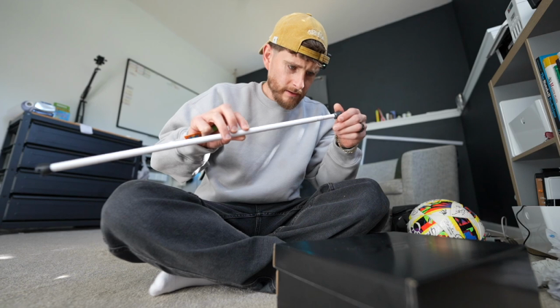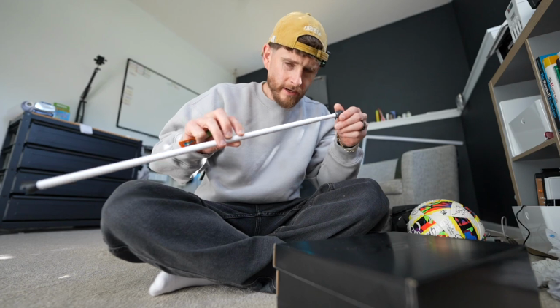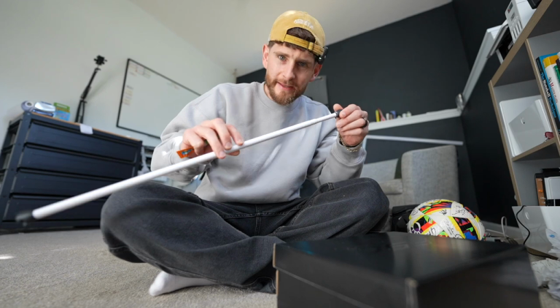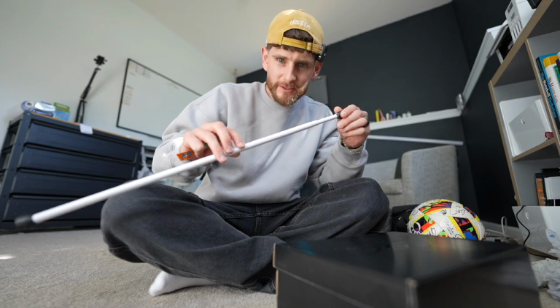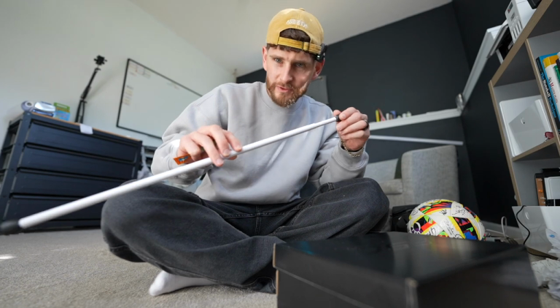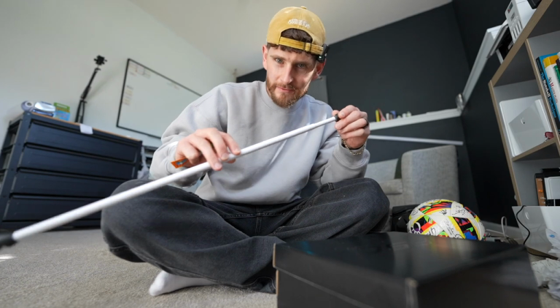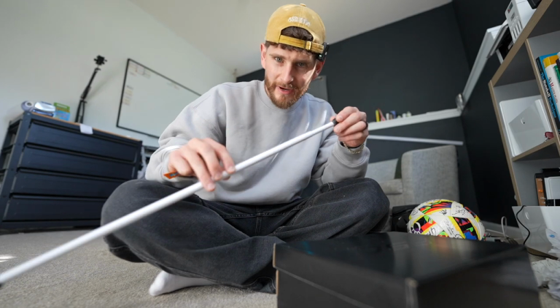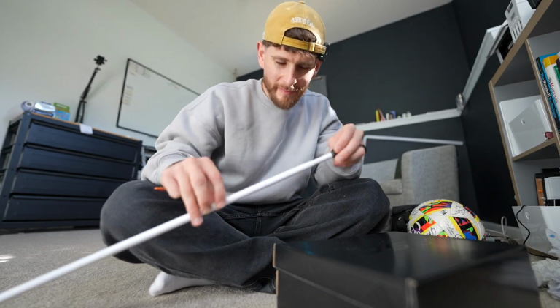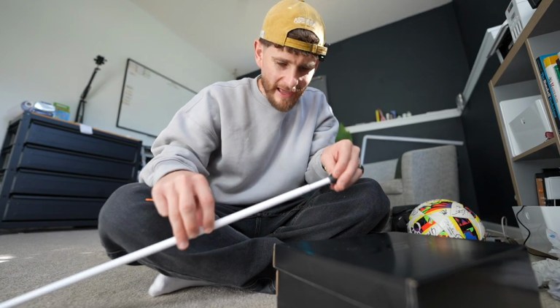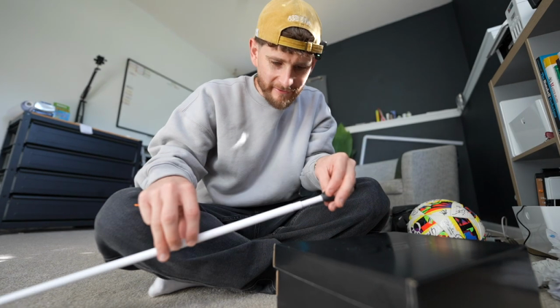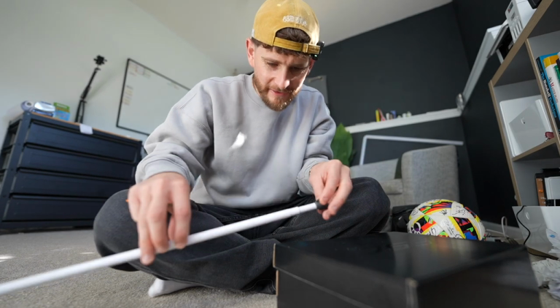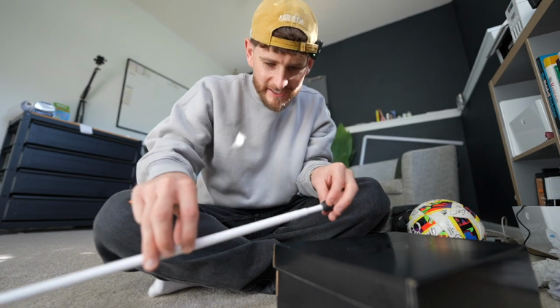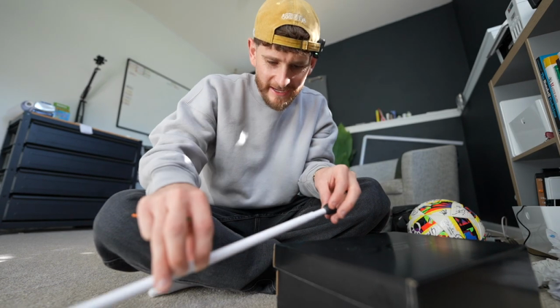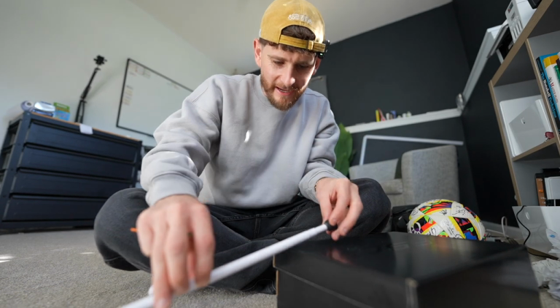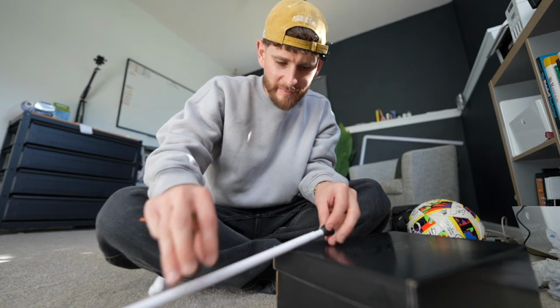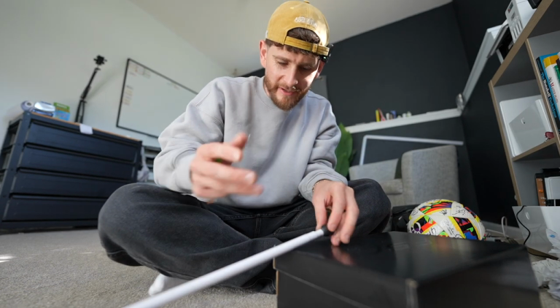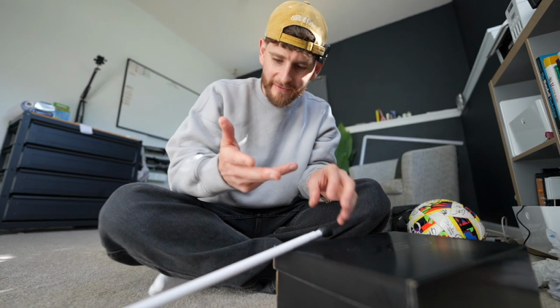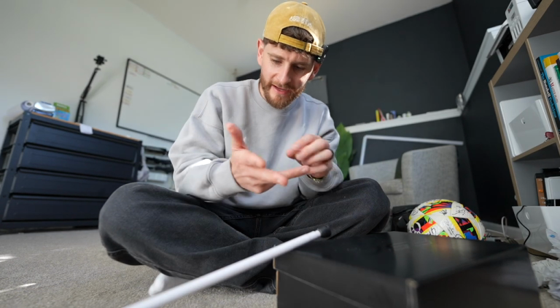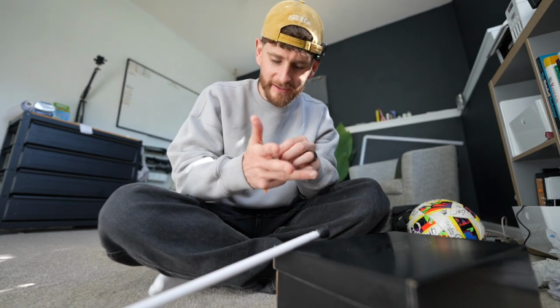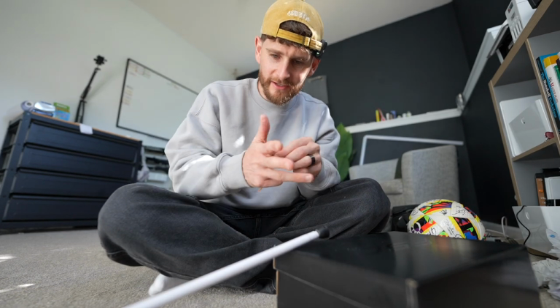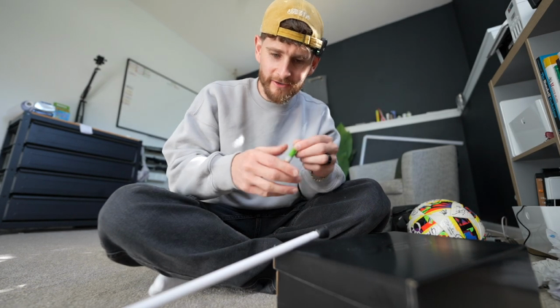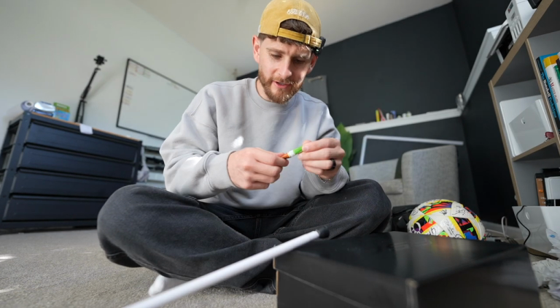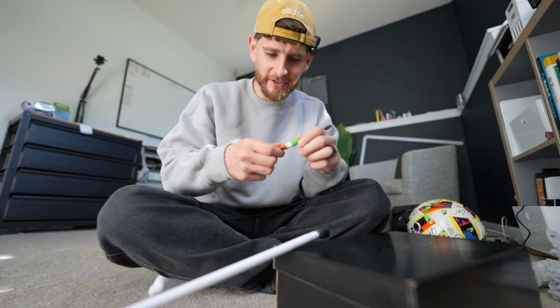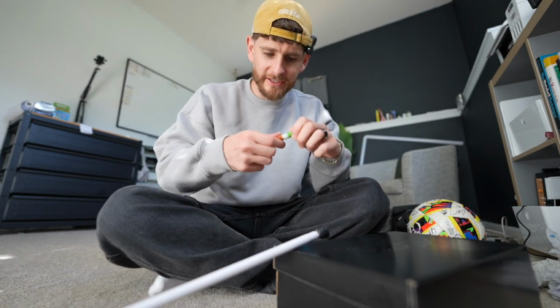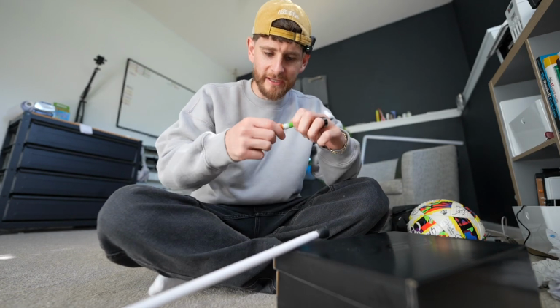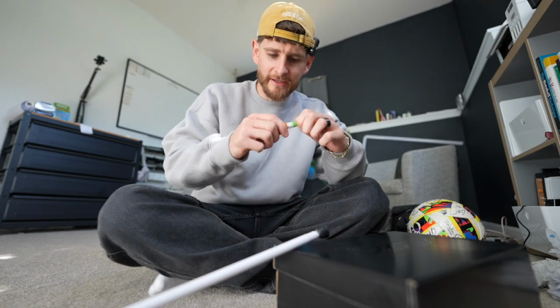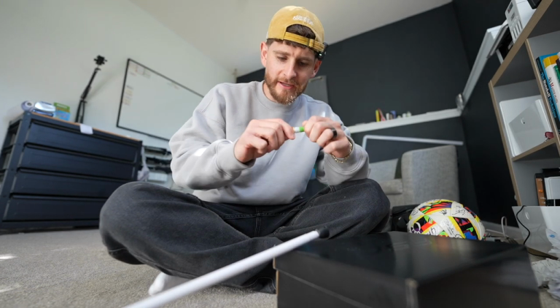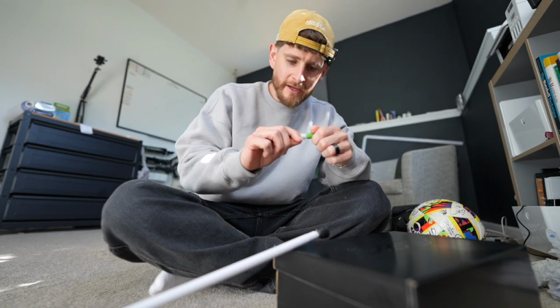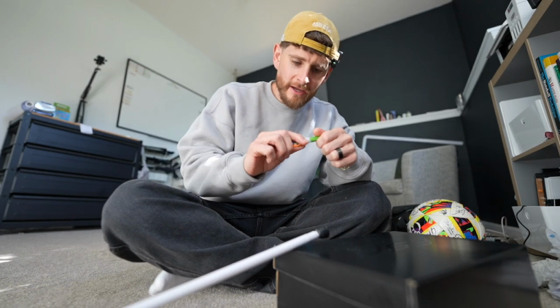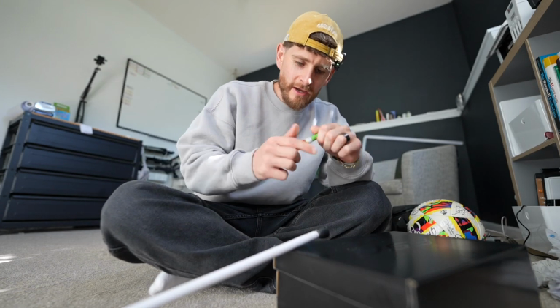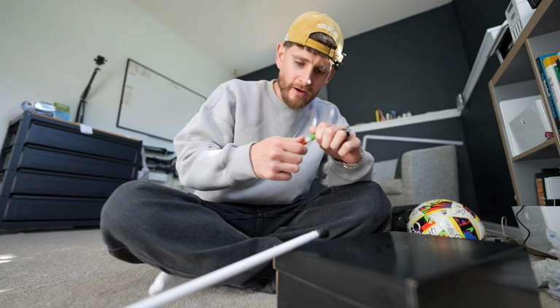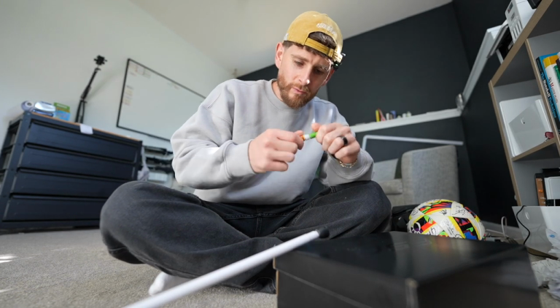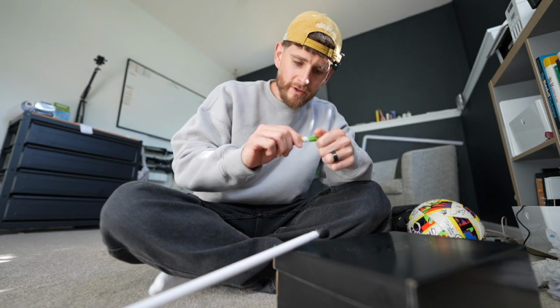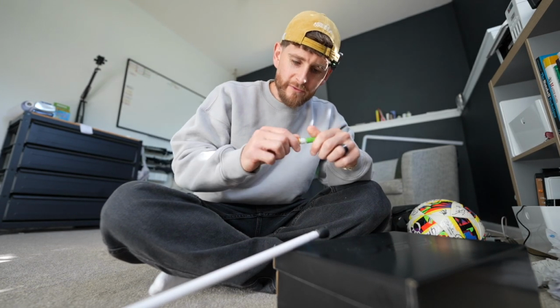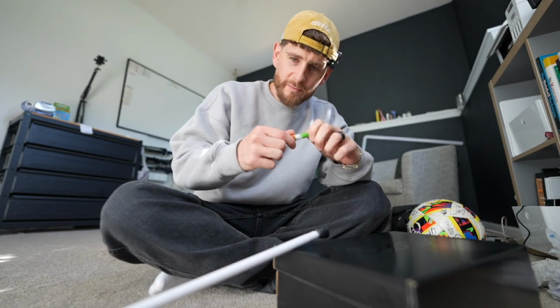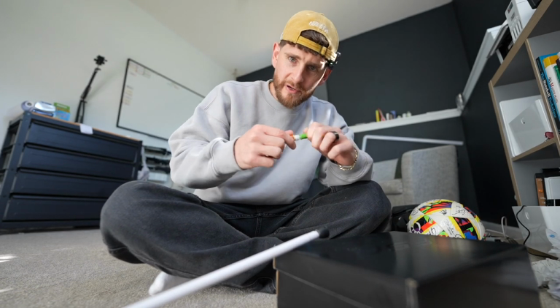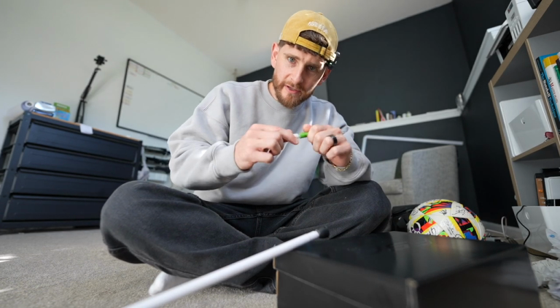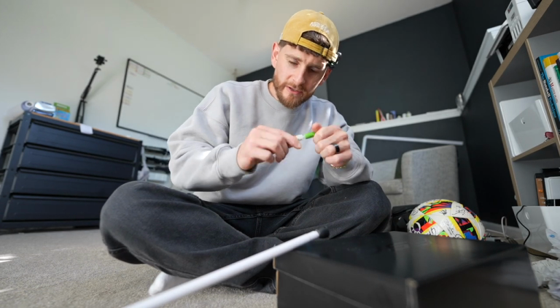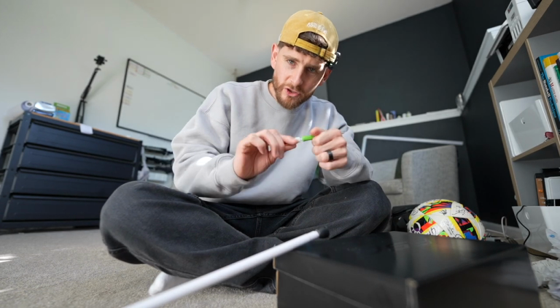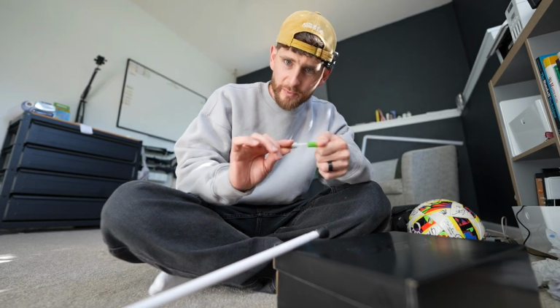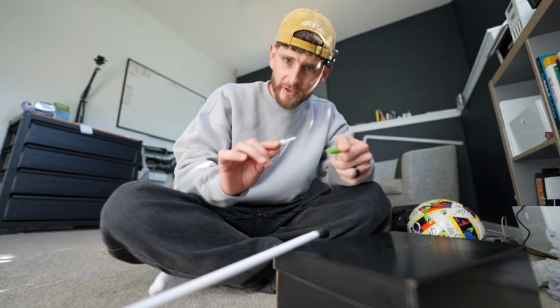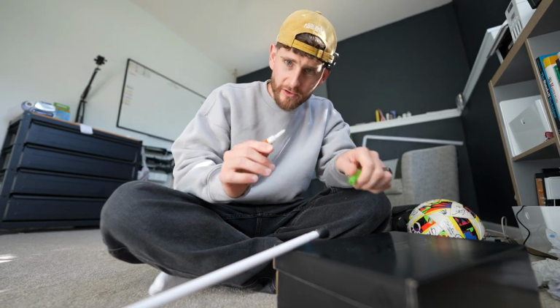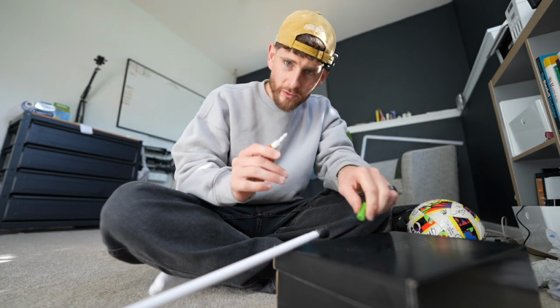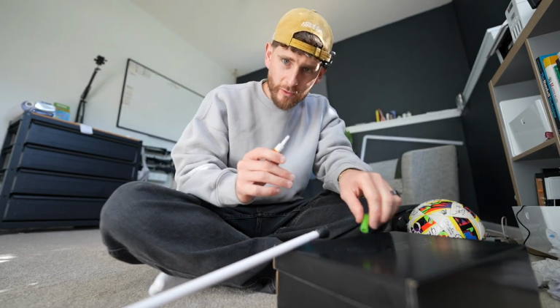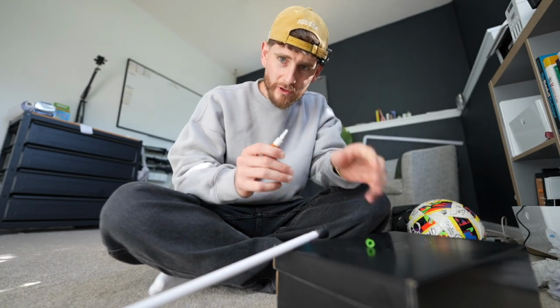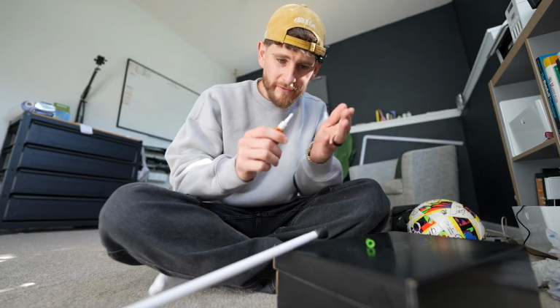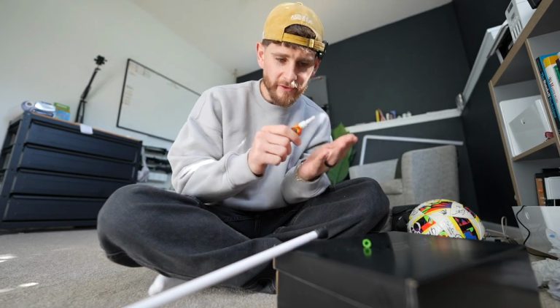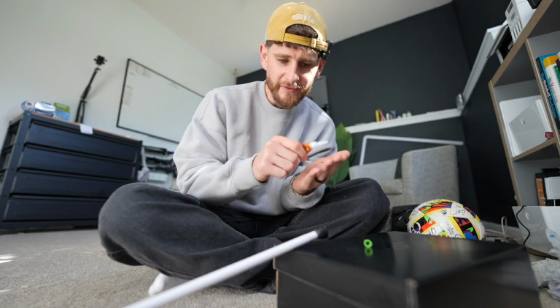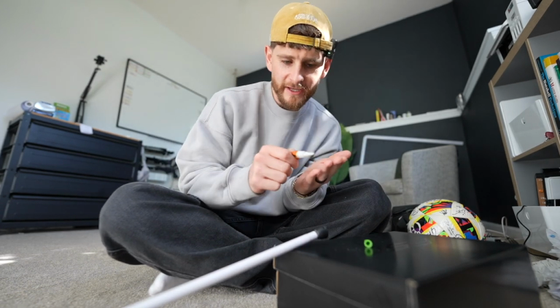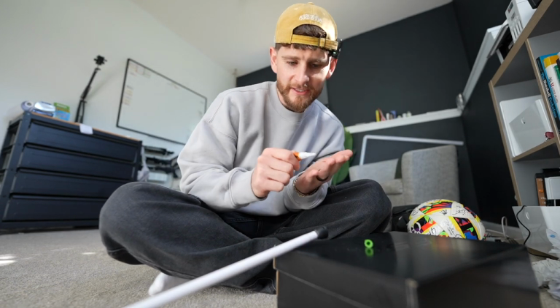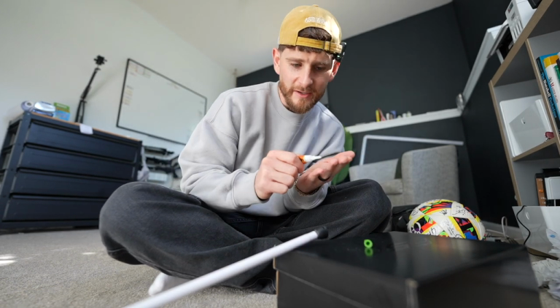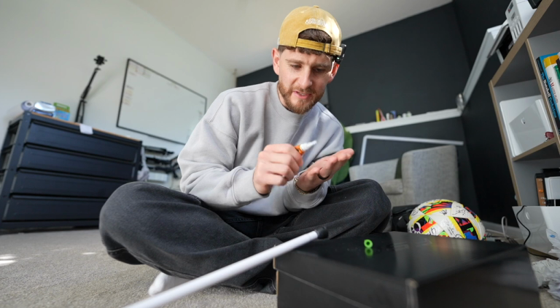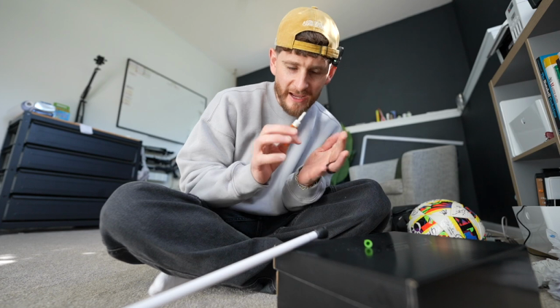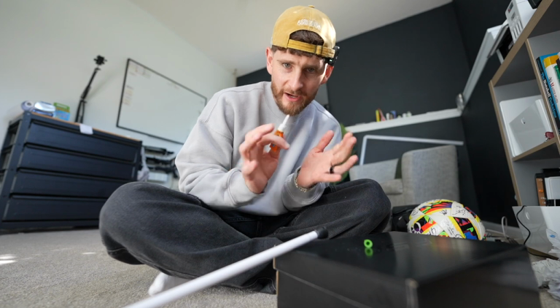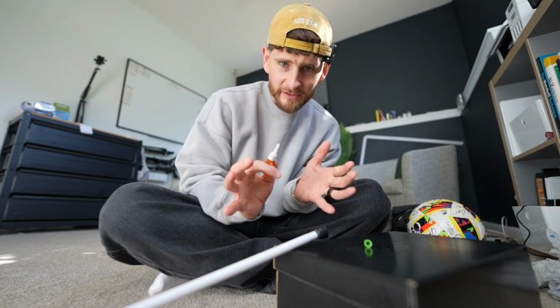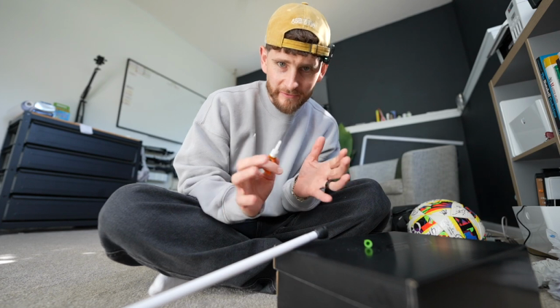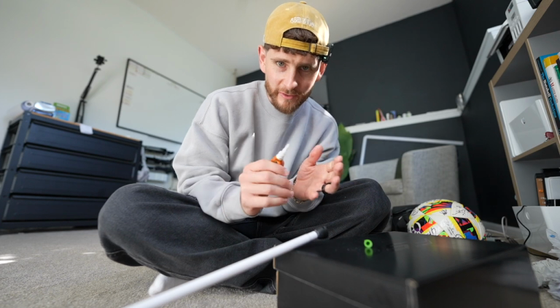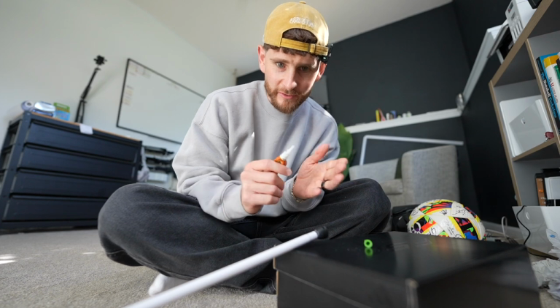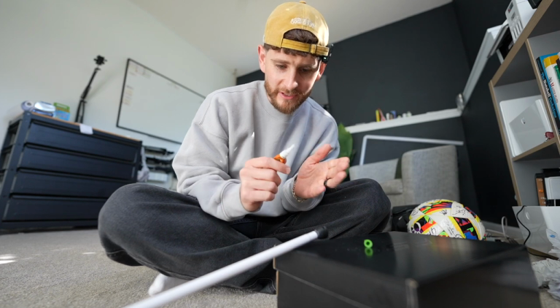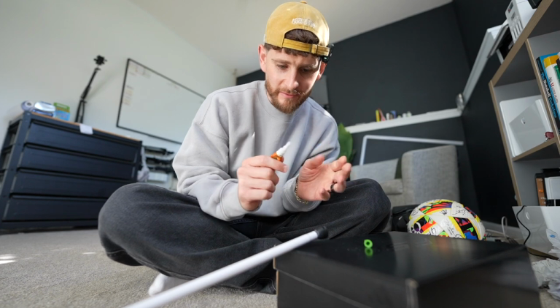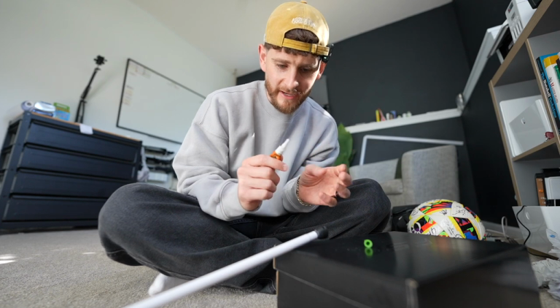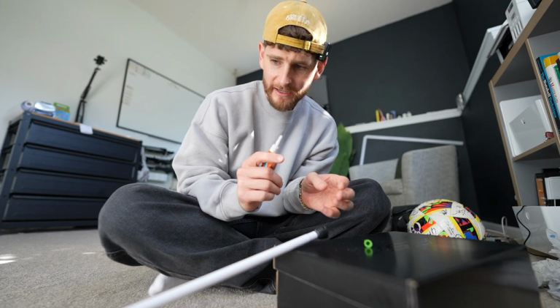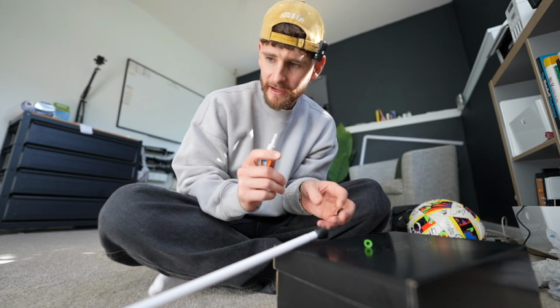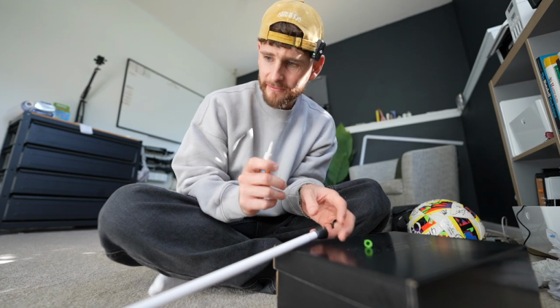All right, this wasn't my plan for today, but I've had the curiosity — what if you put superglue all over your fingertips, and how difficult does it make life?